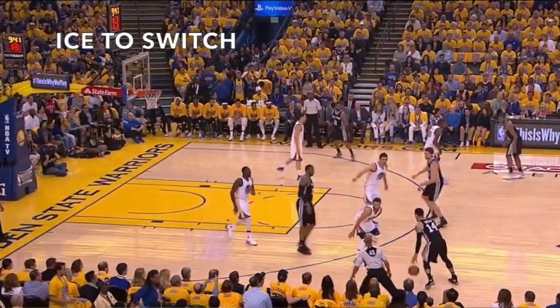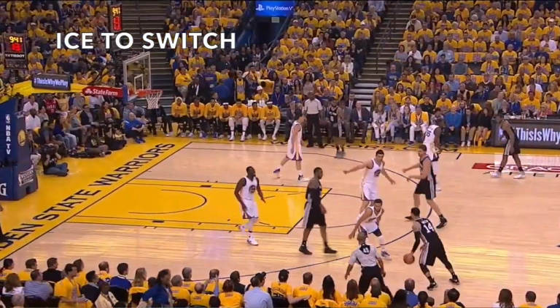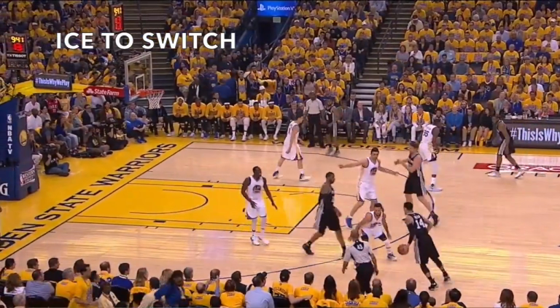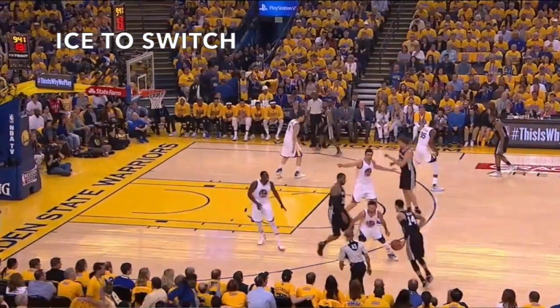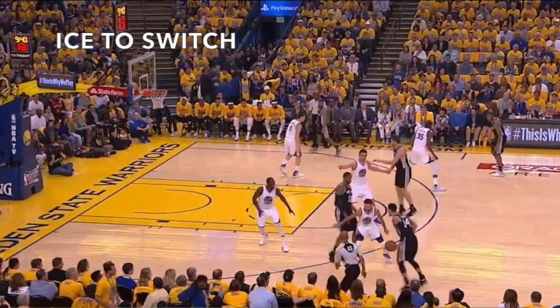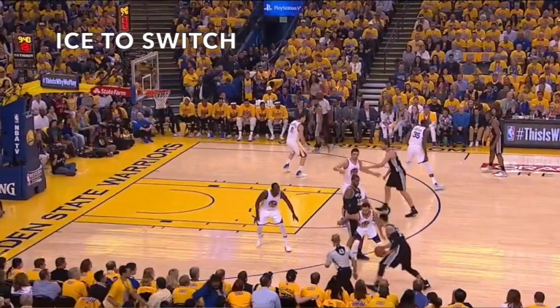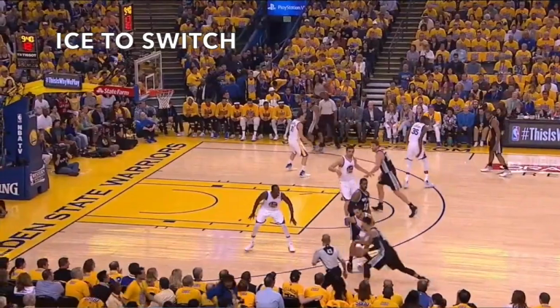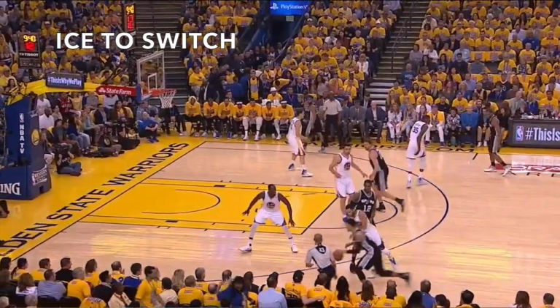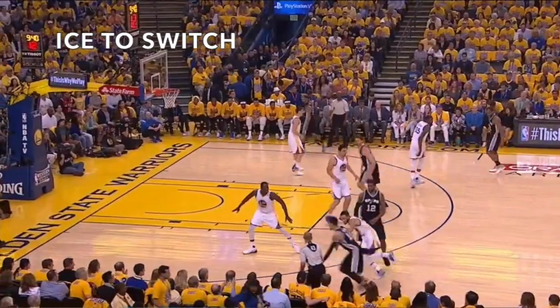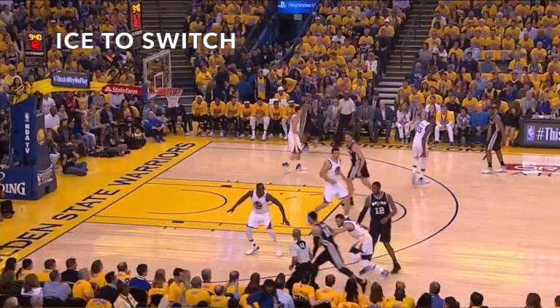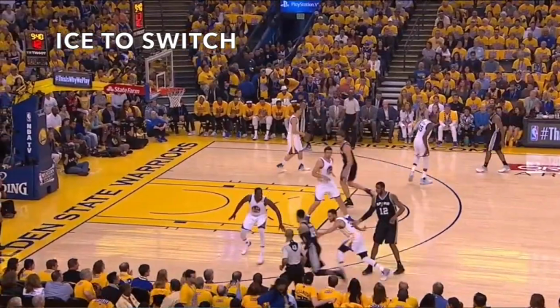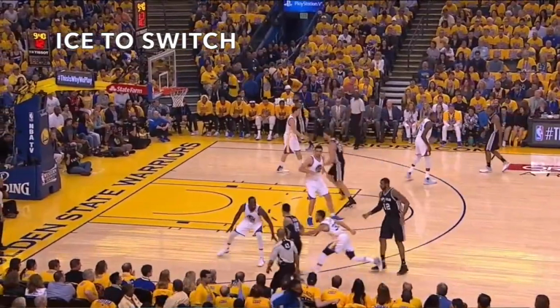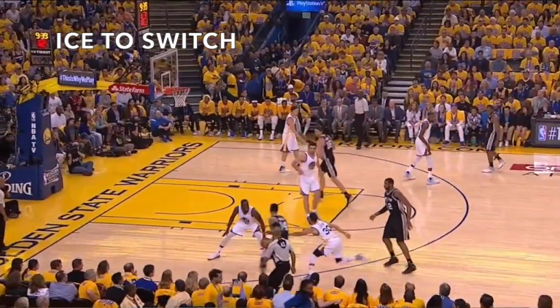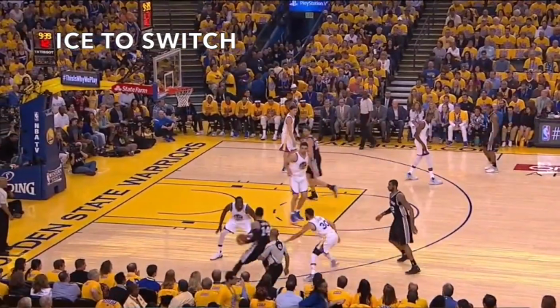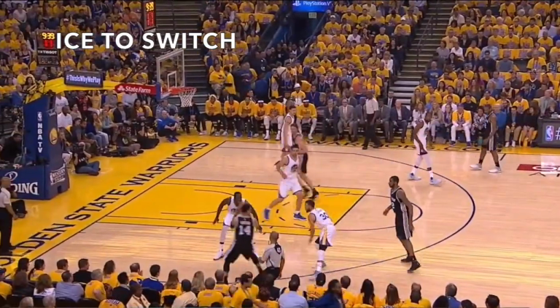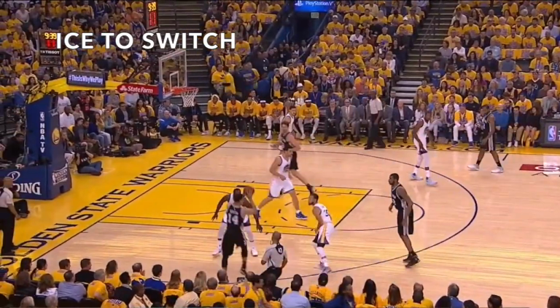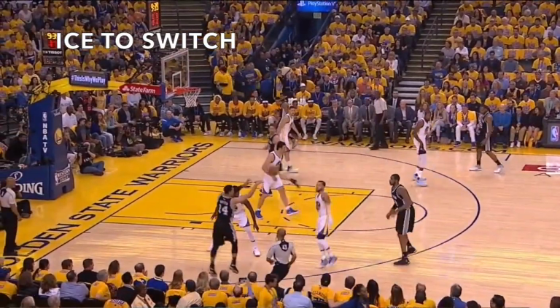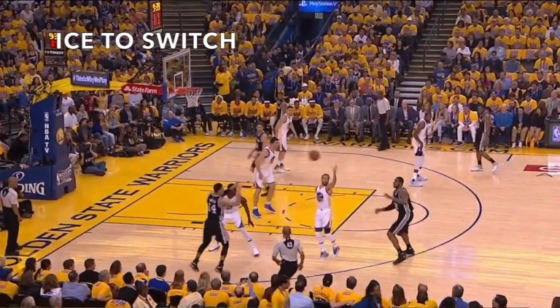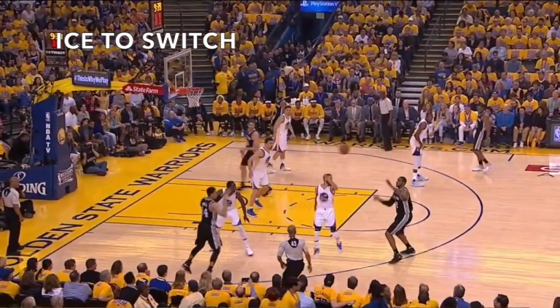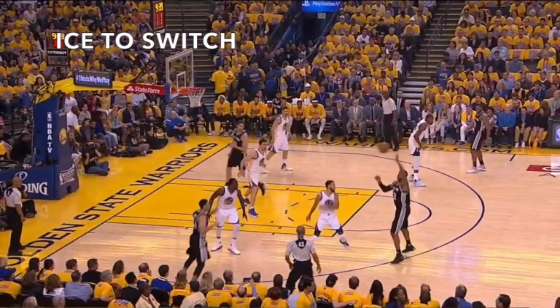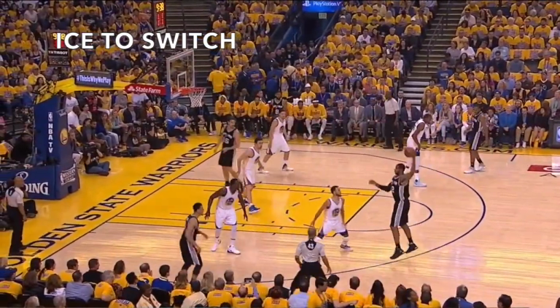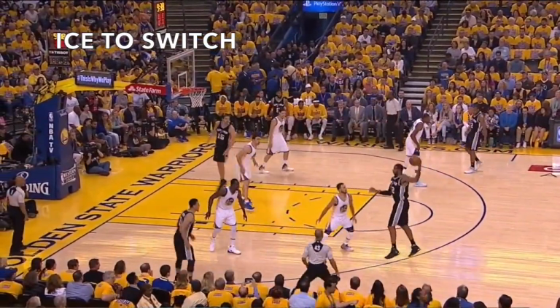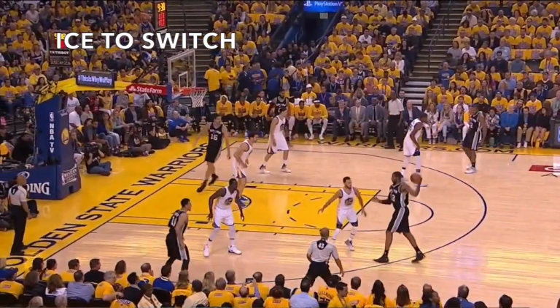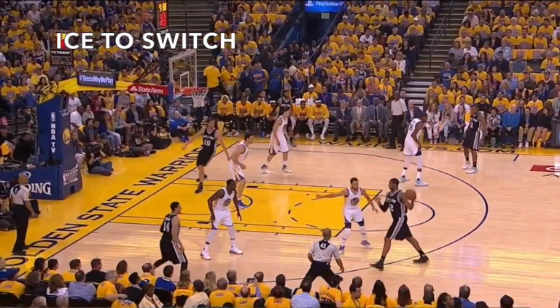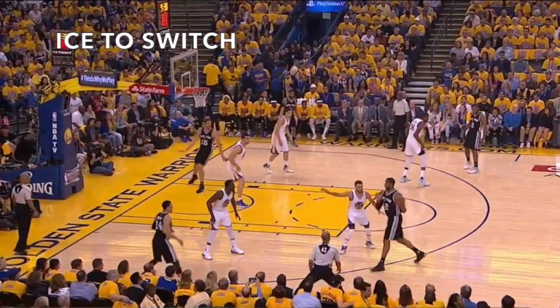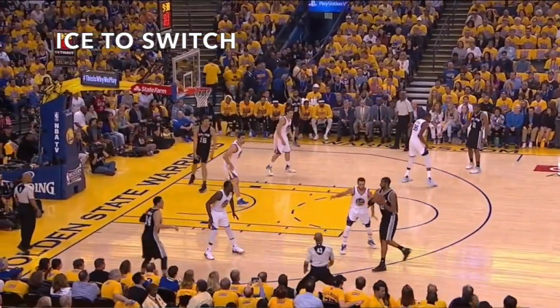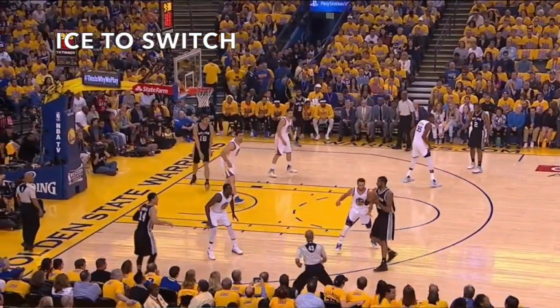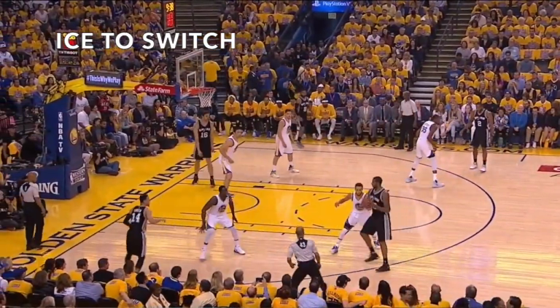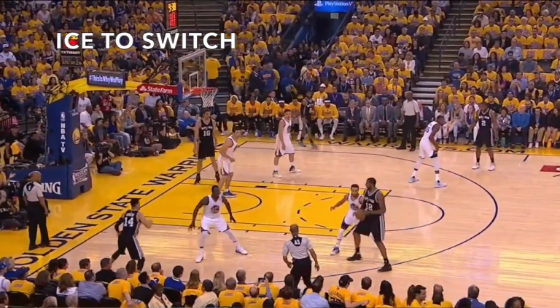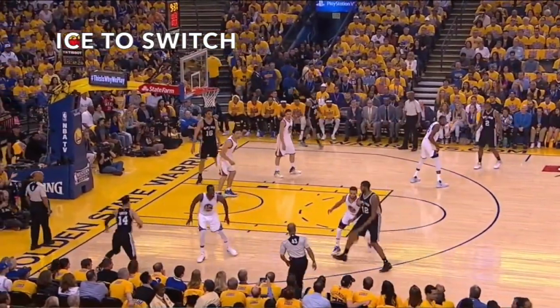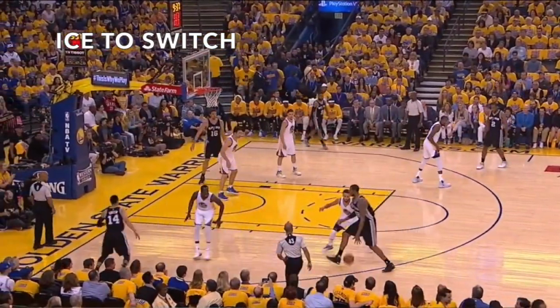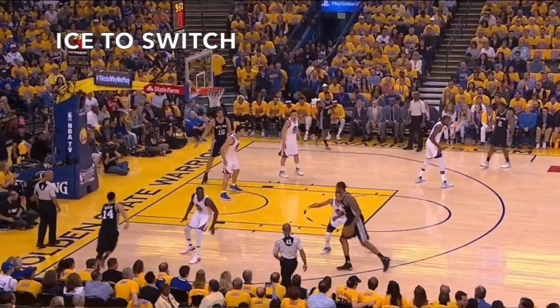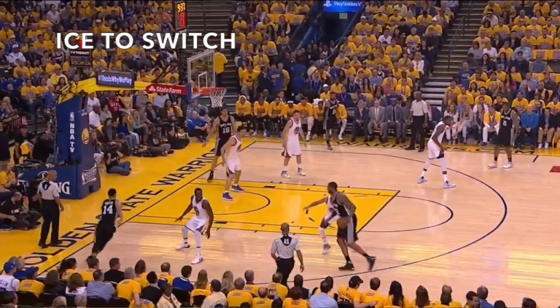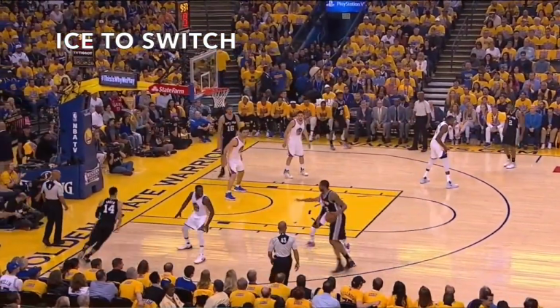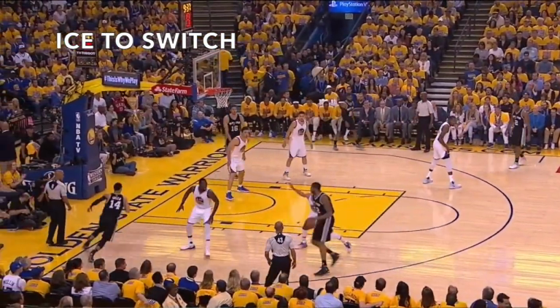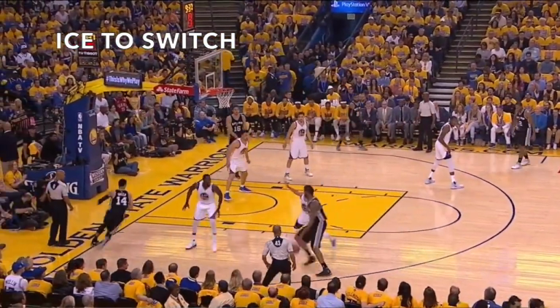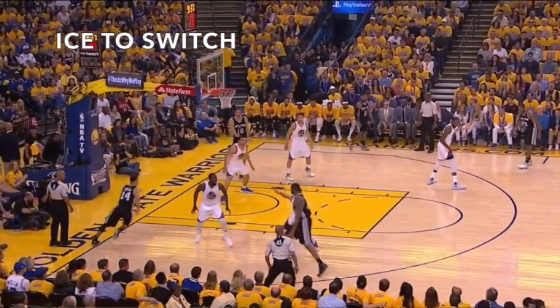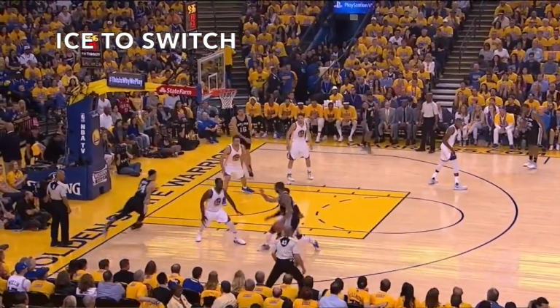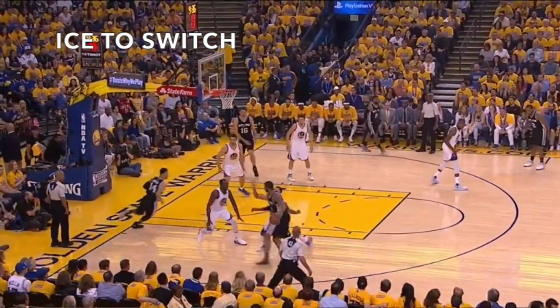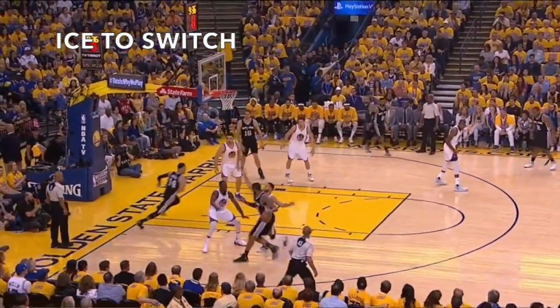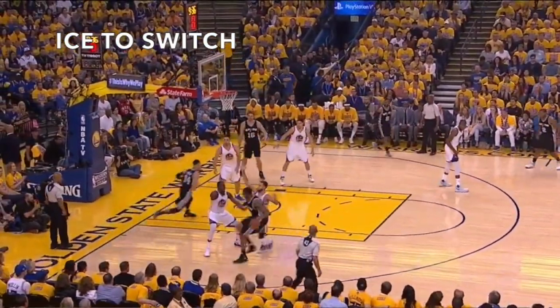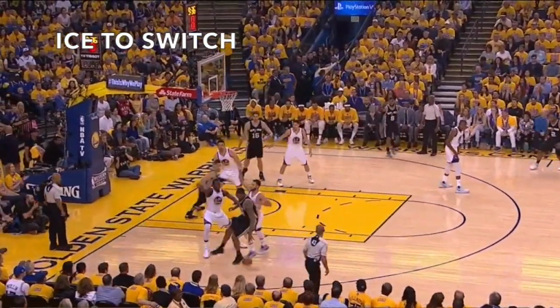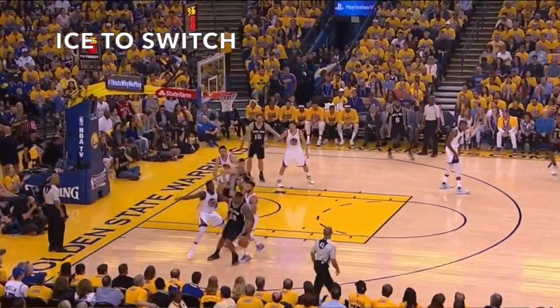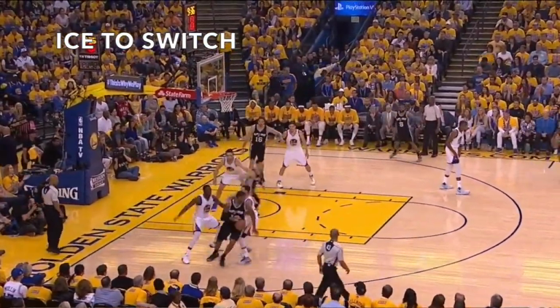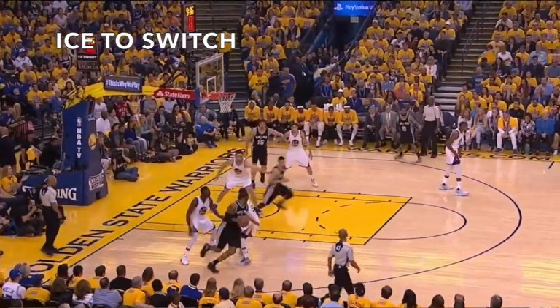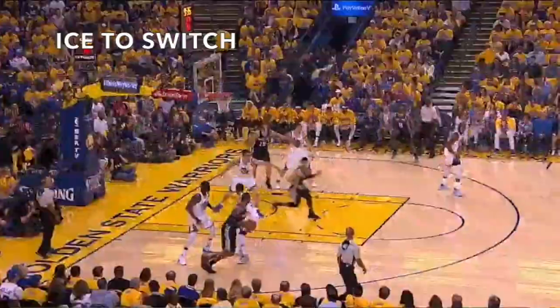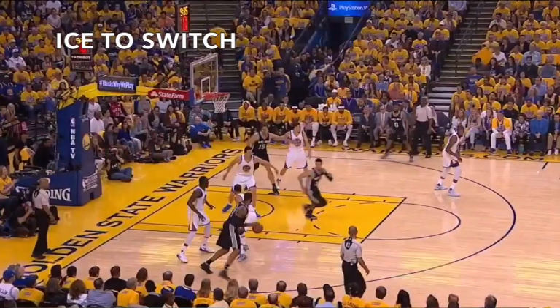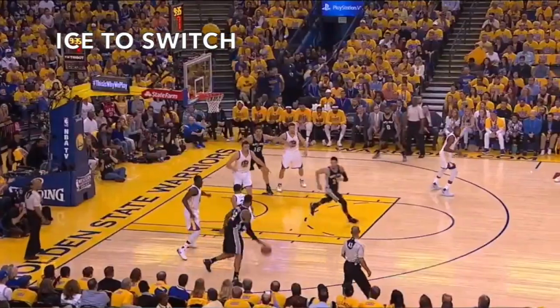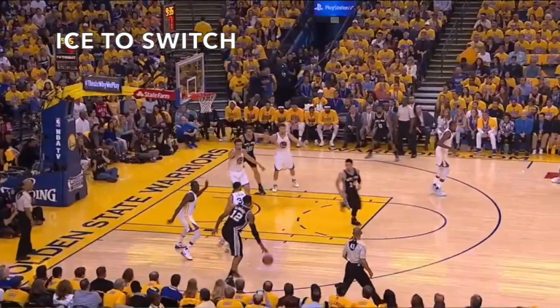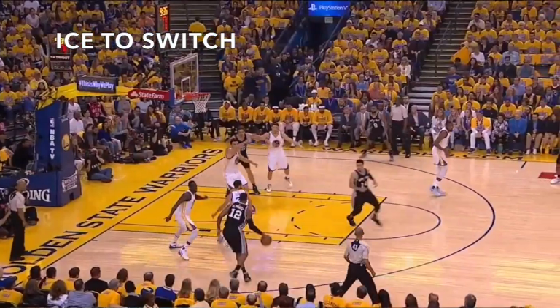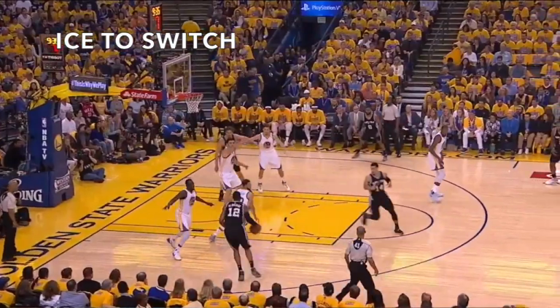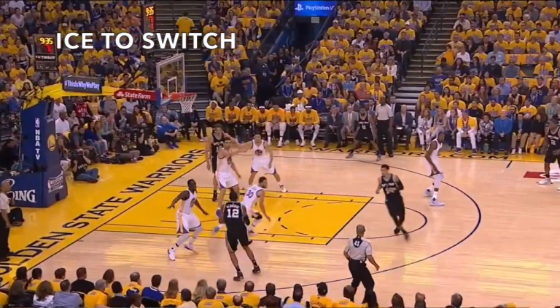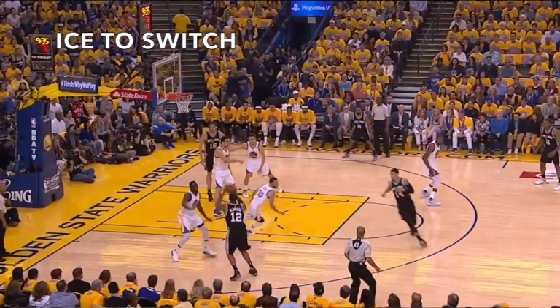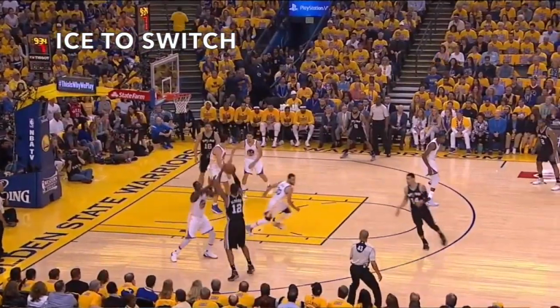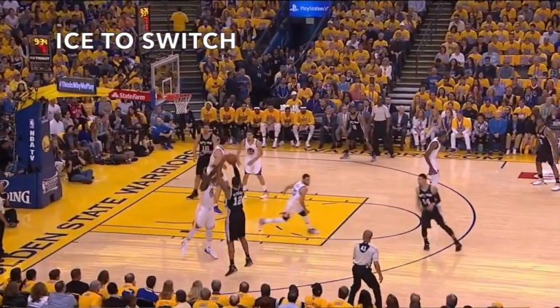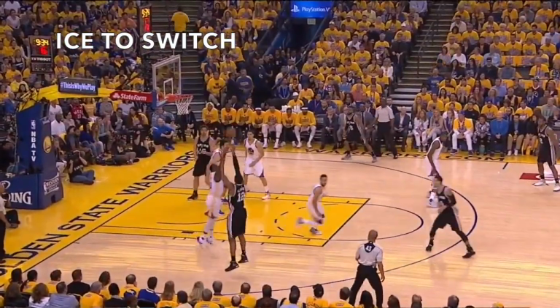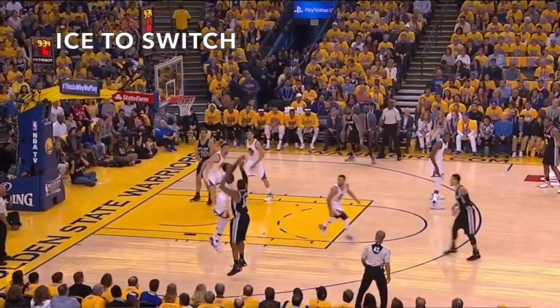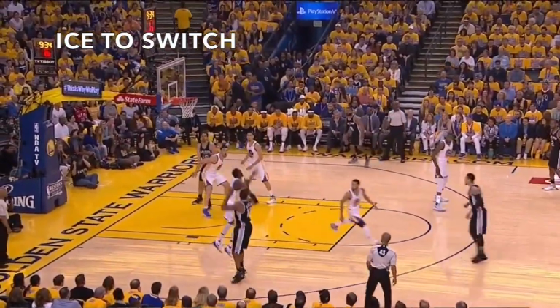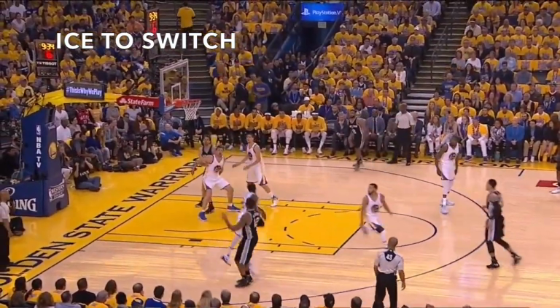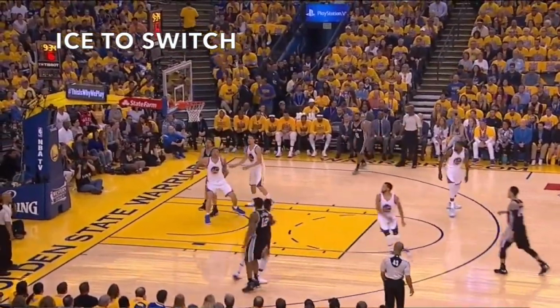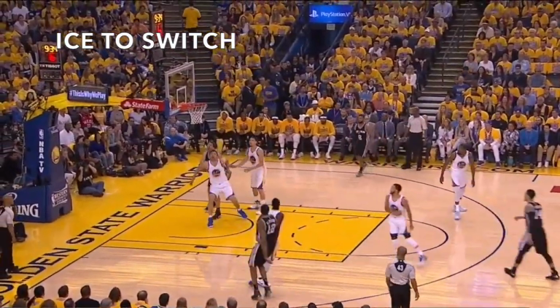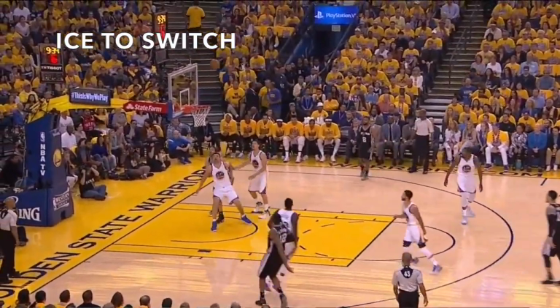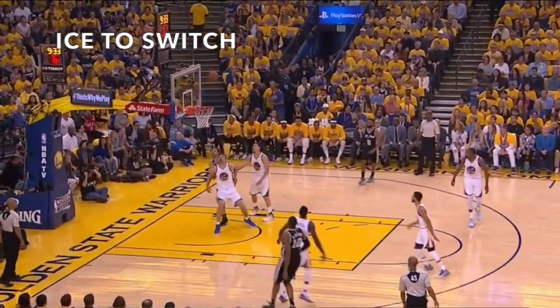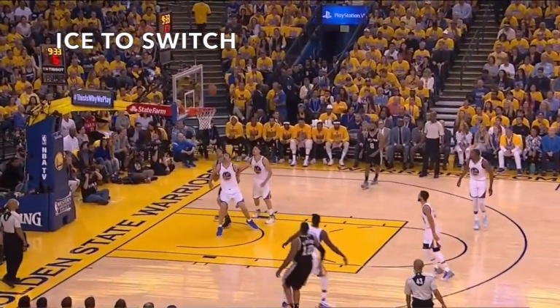Here, Curry switches onto Aldridge, and when Aldridge begins to back in the much smaller Curry, Draymond Green comes over and executes a scram switch.